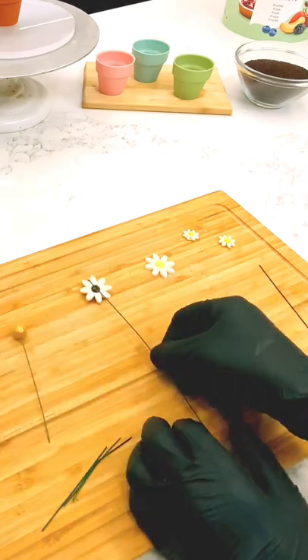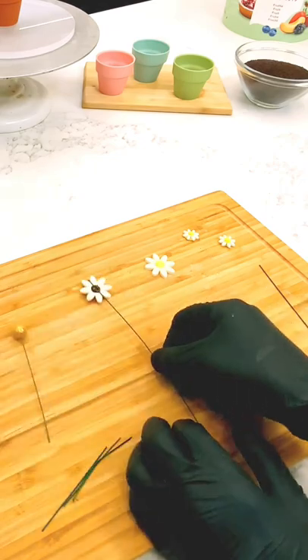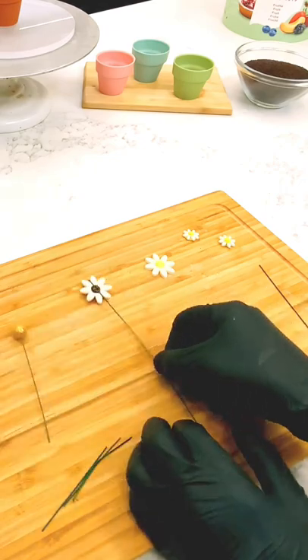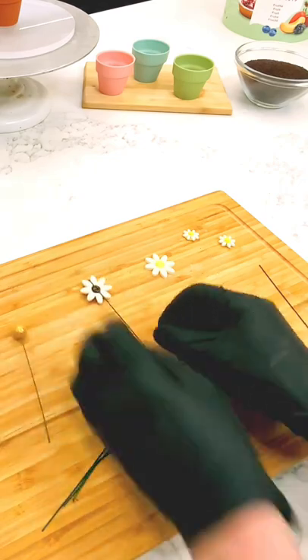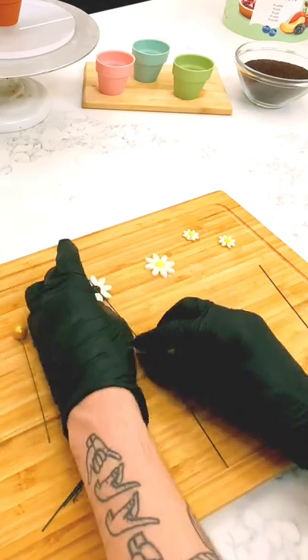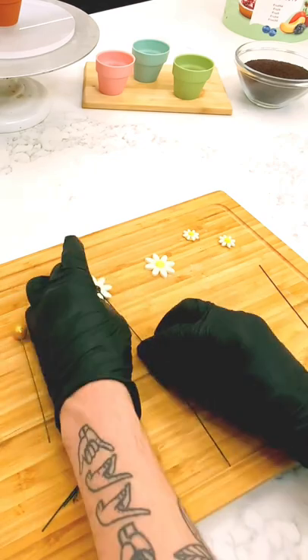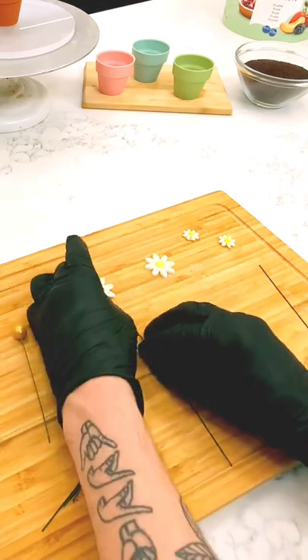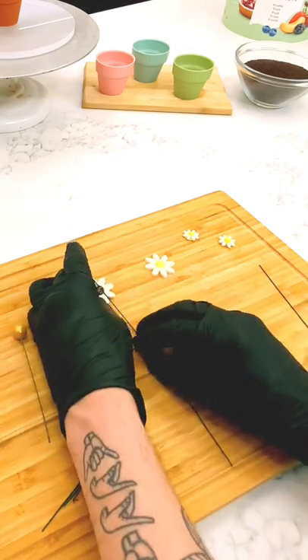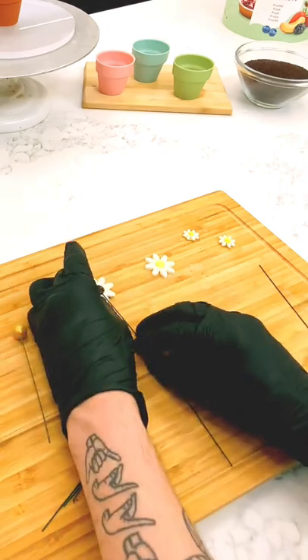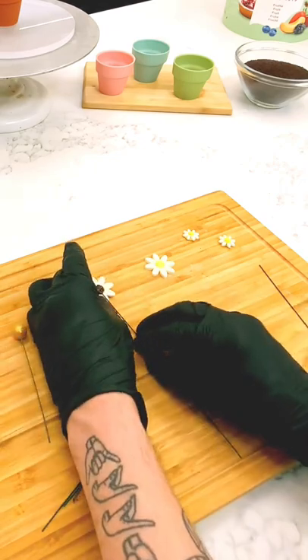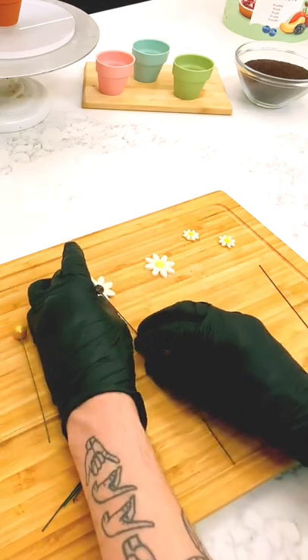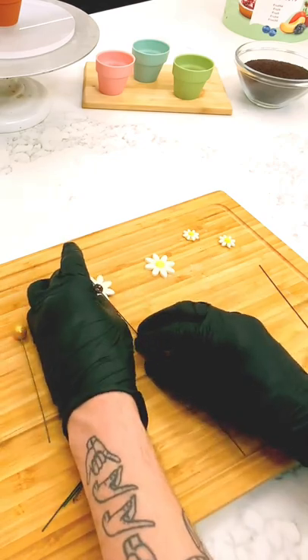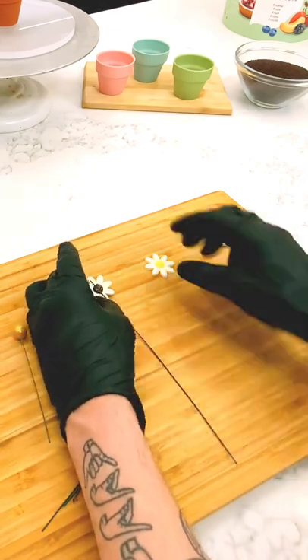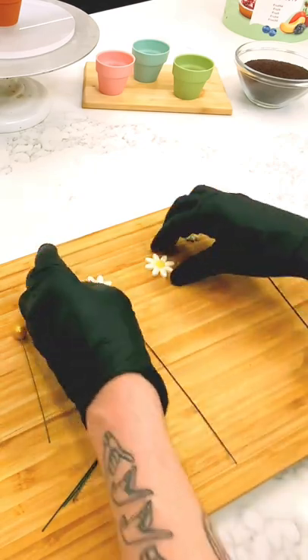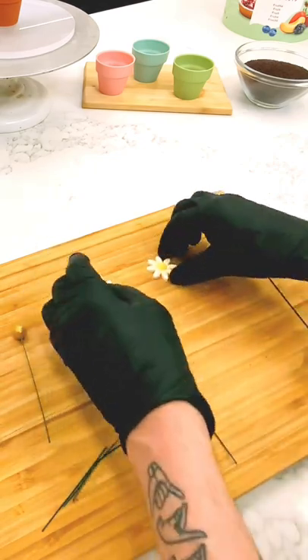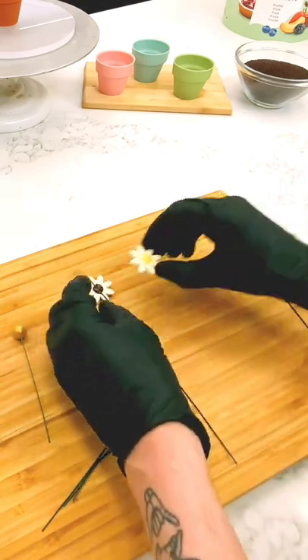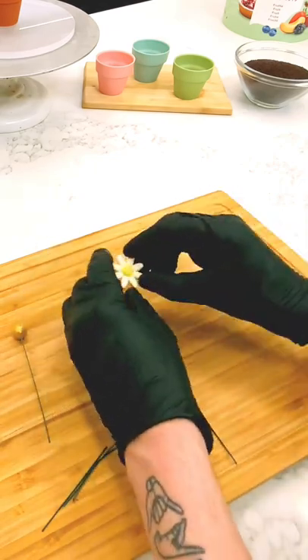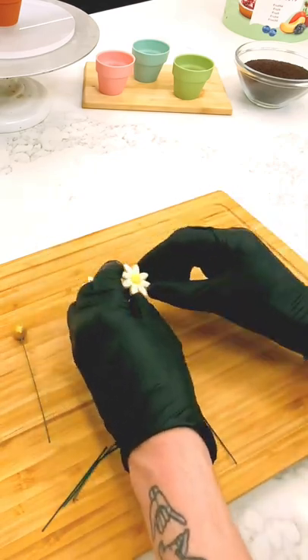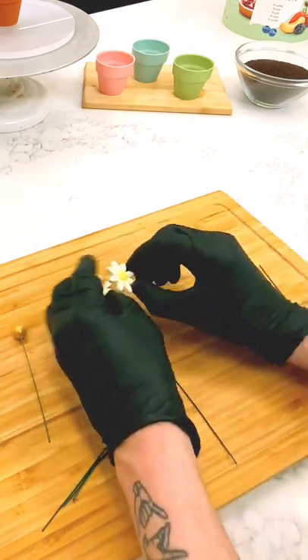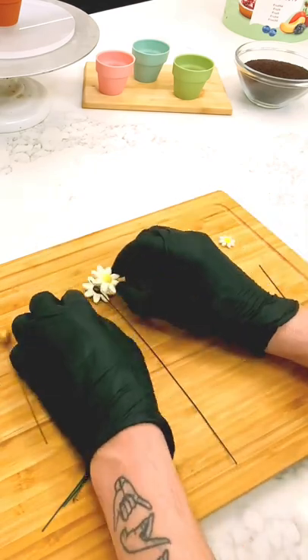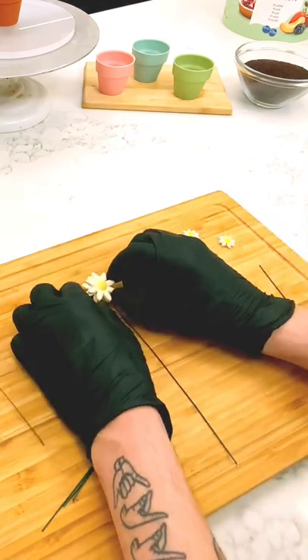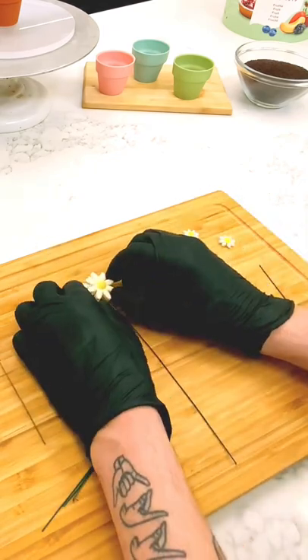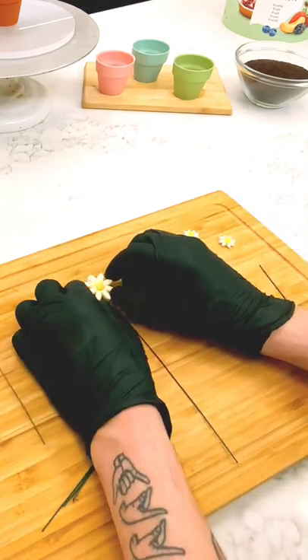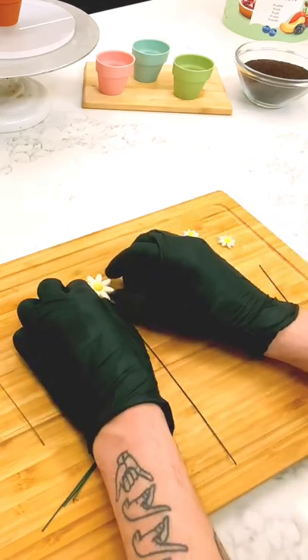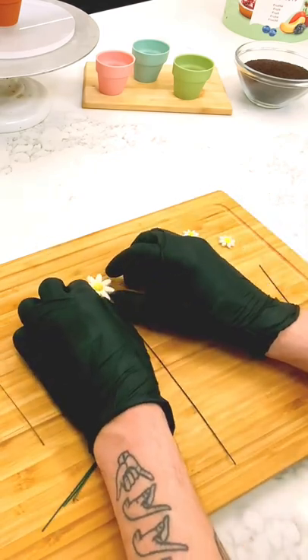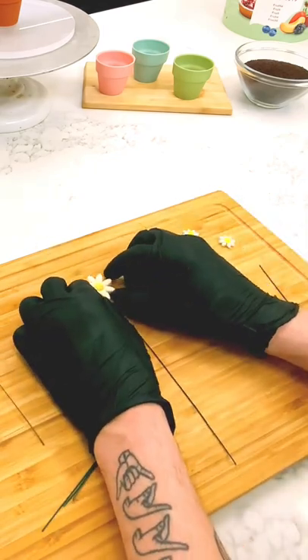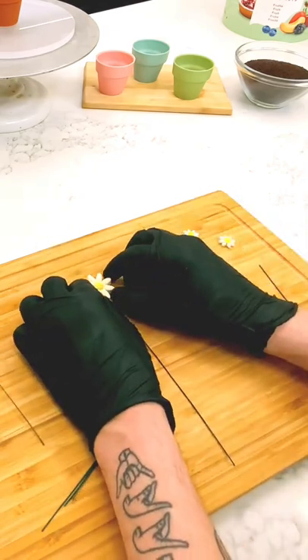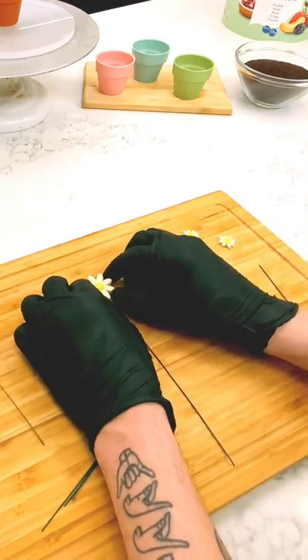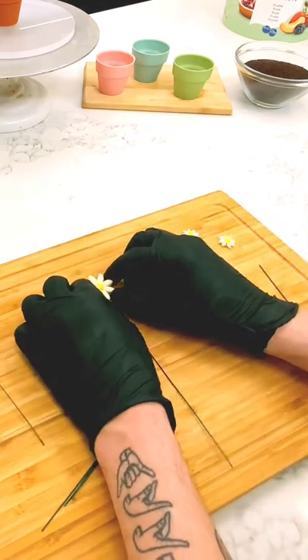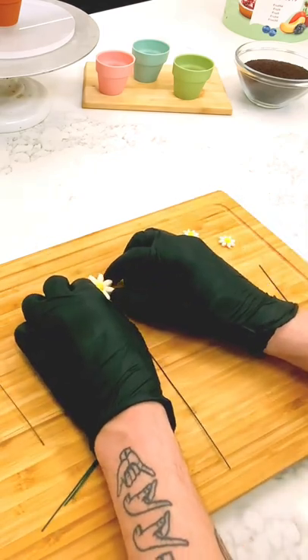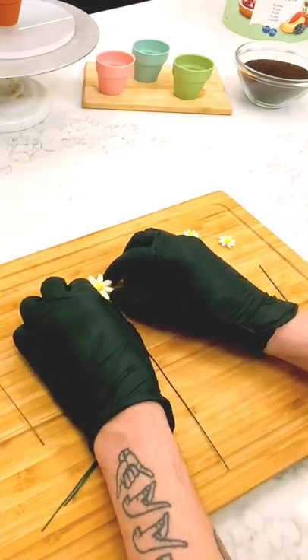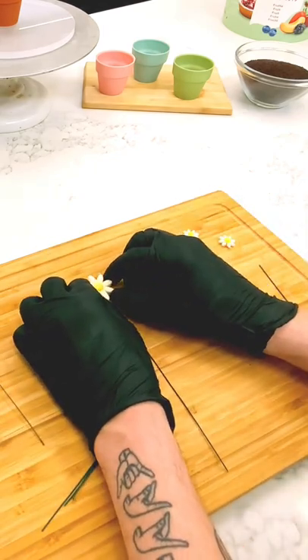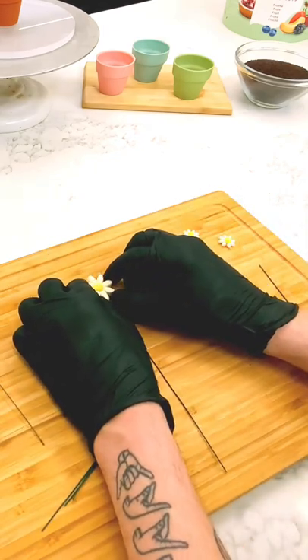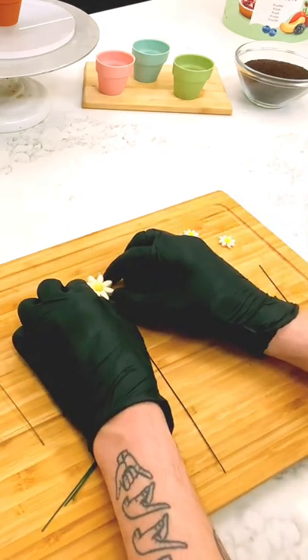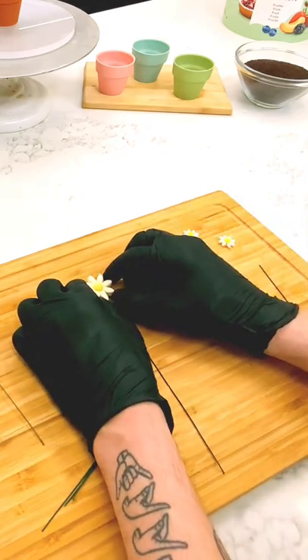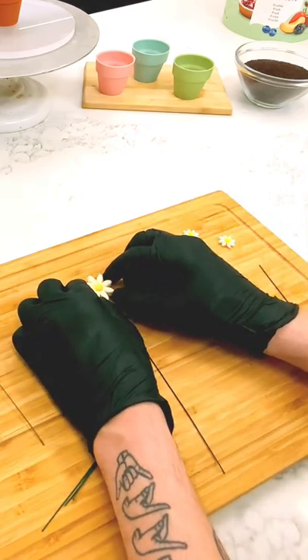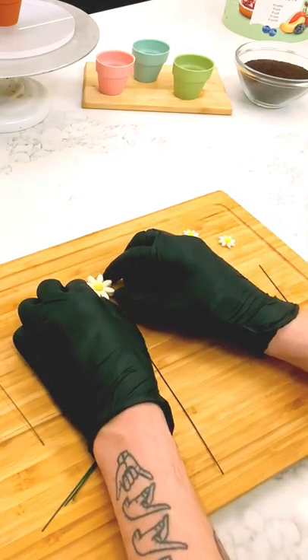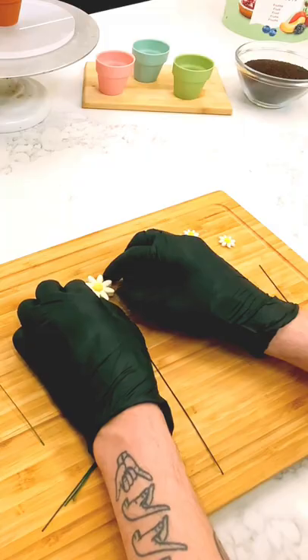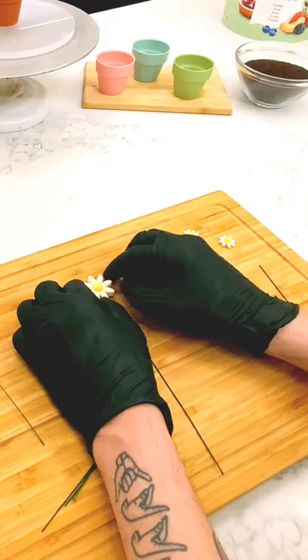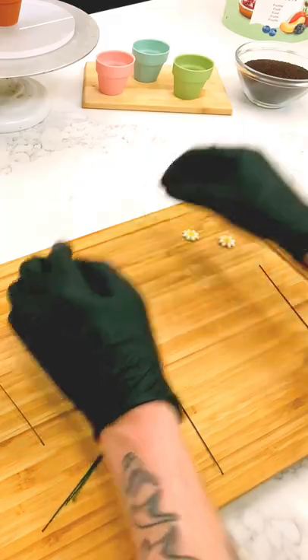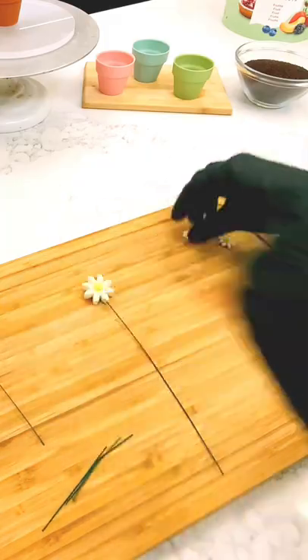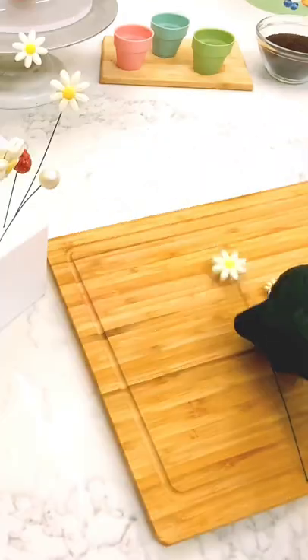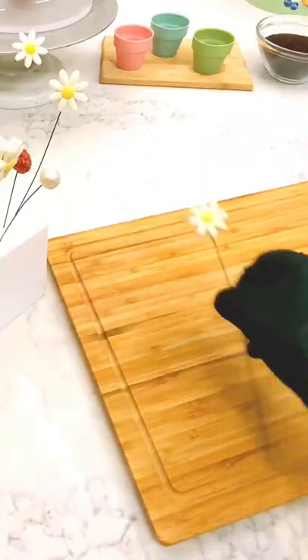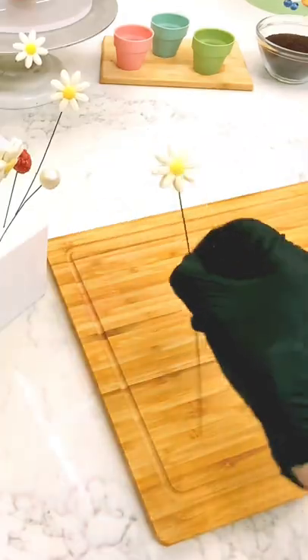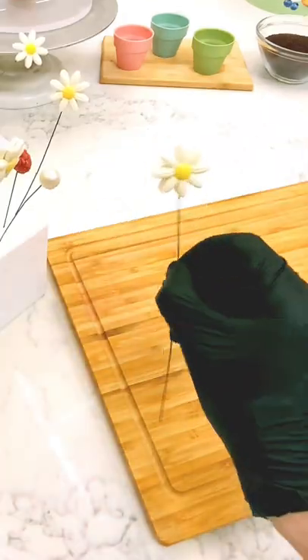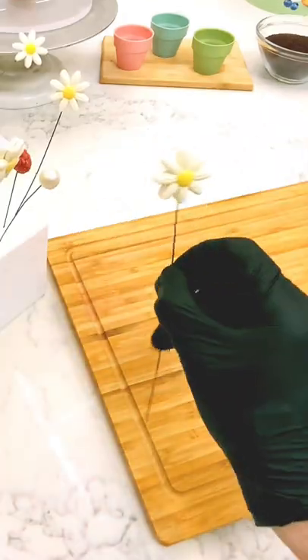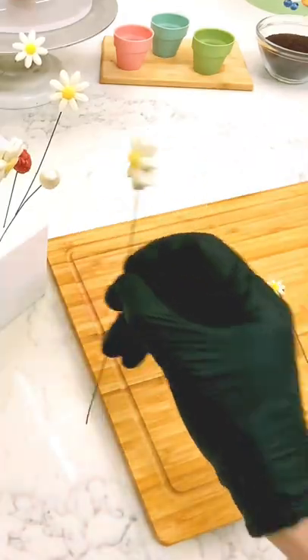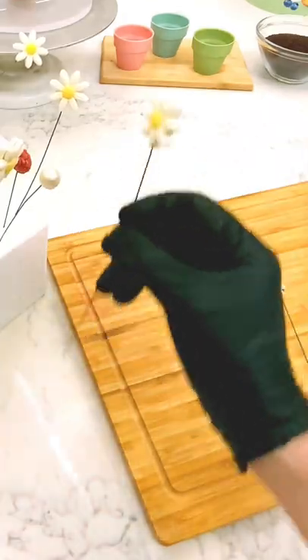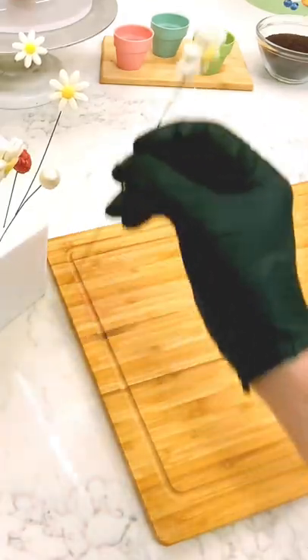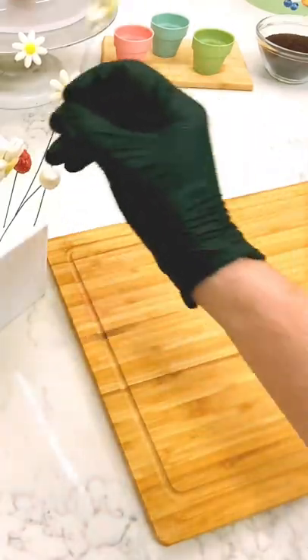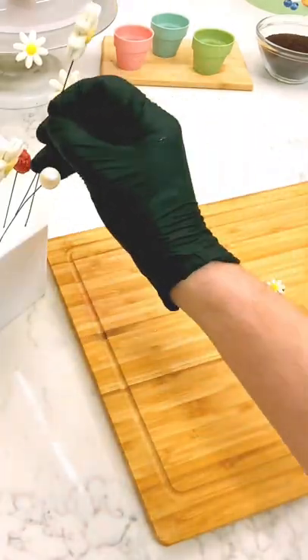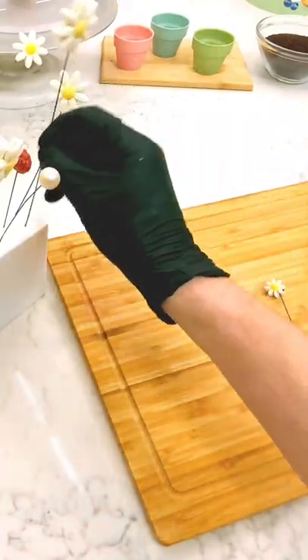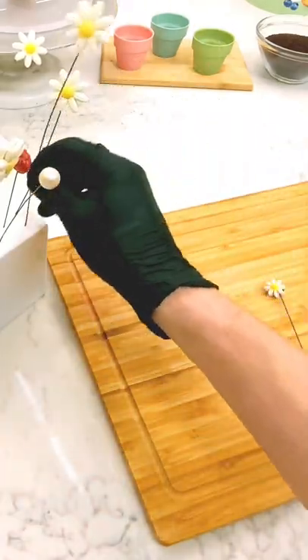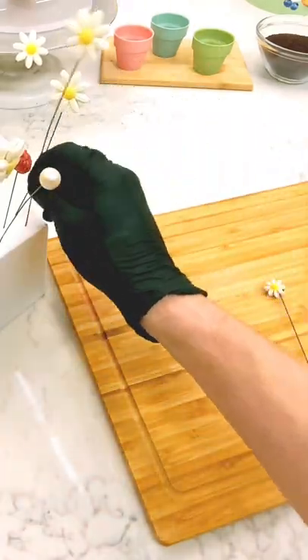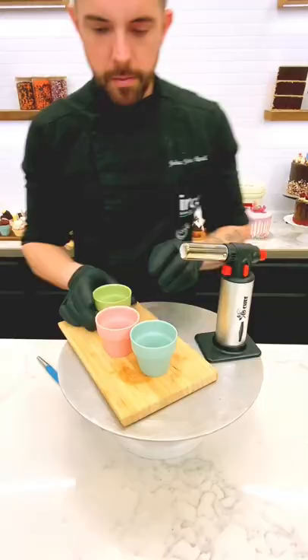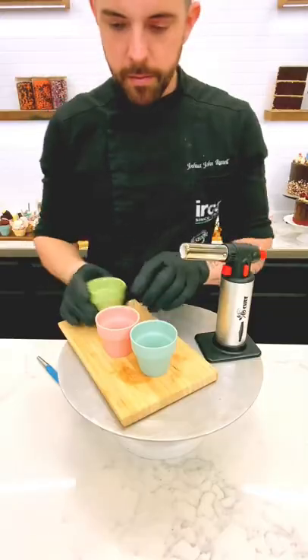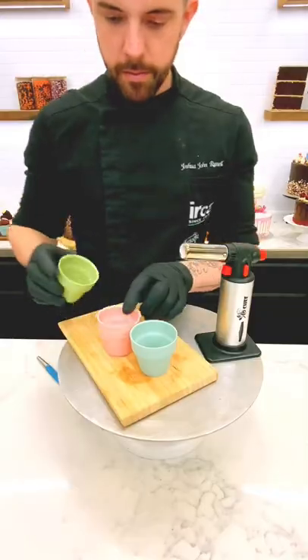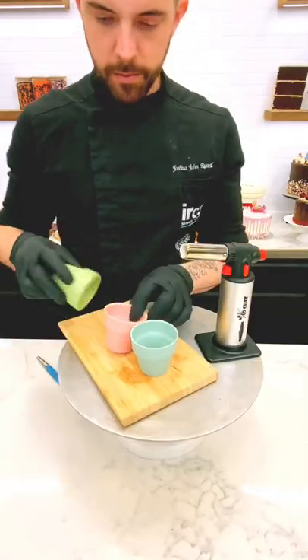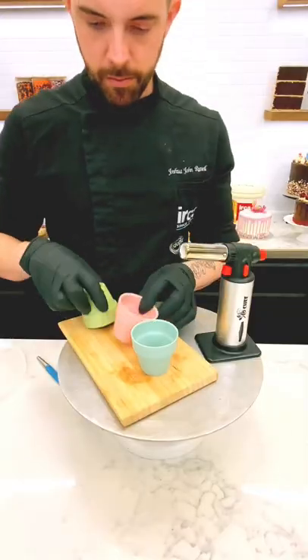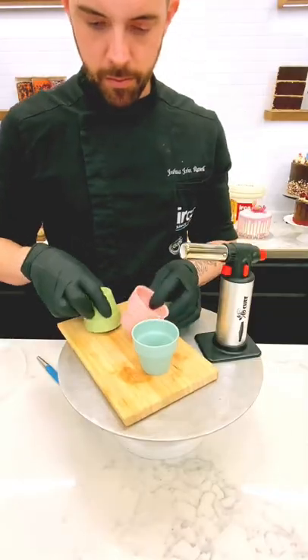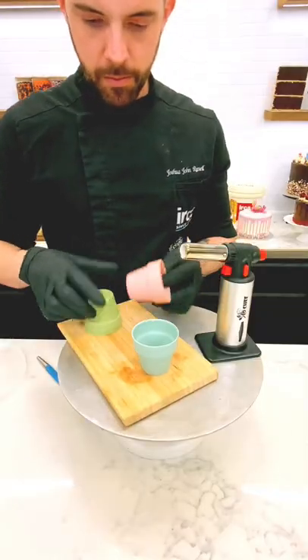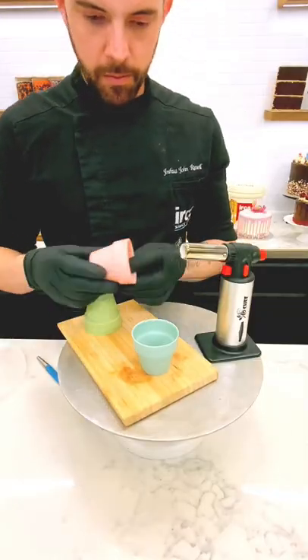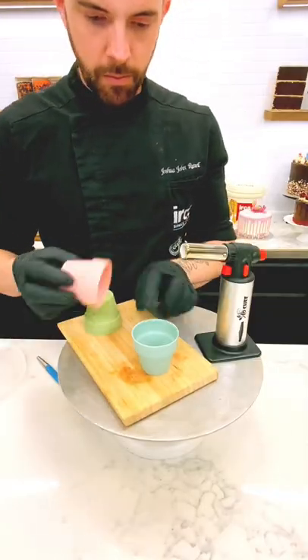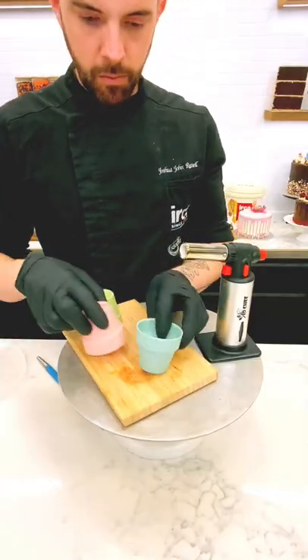After that, I secured some Dobla decorations to wire using chocolate so I can make this thing look kind of wild and super editorial and fun.